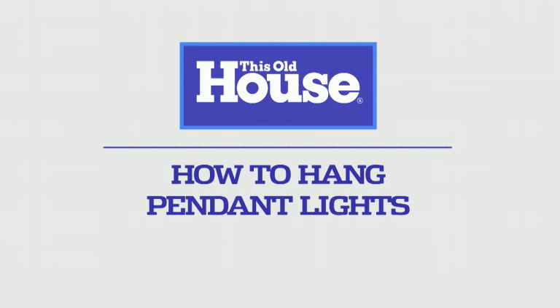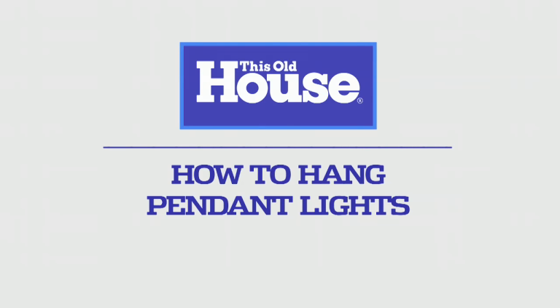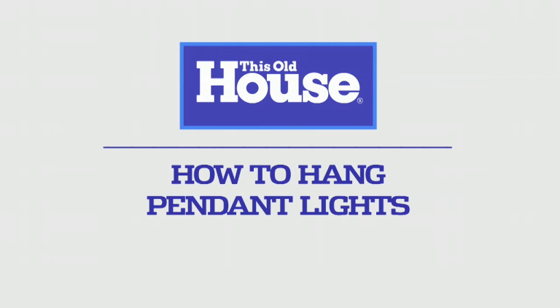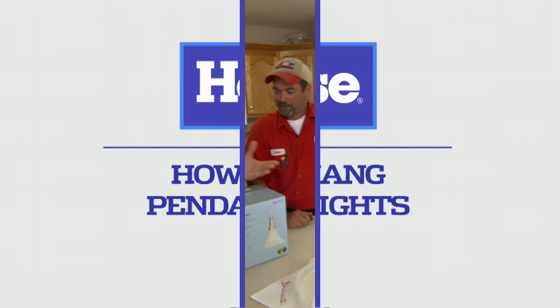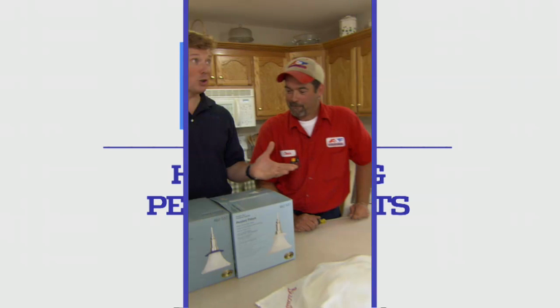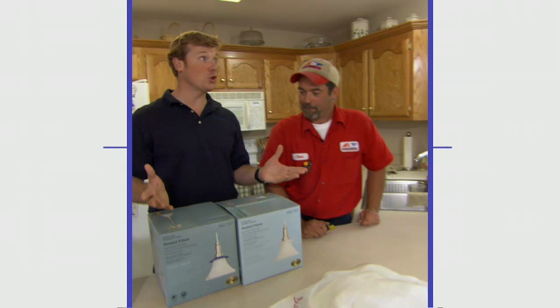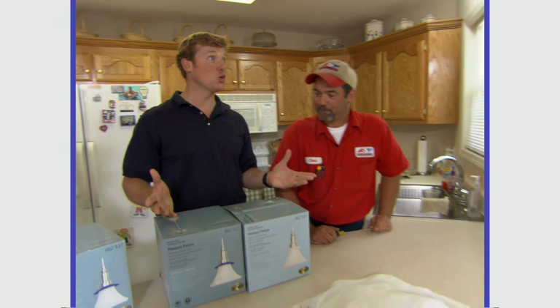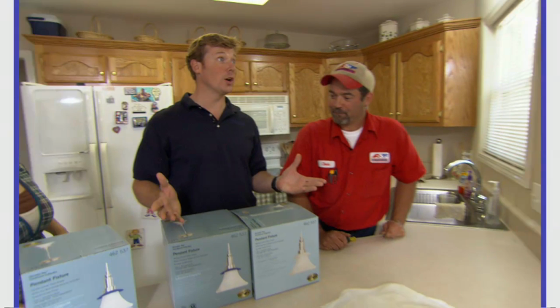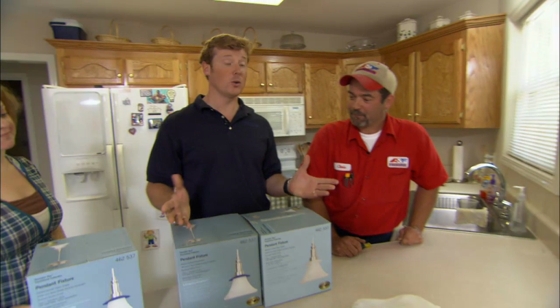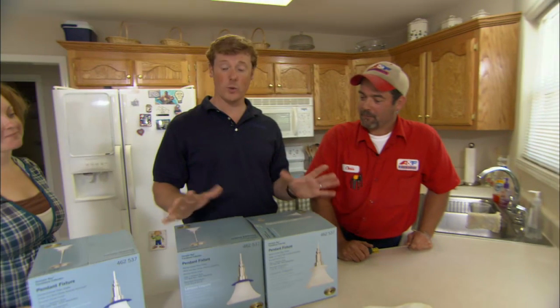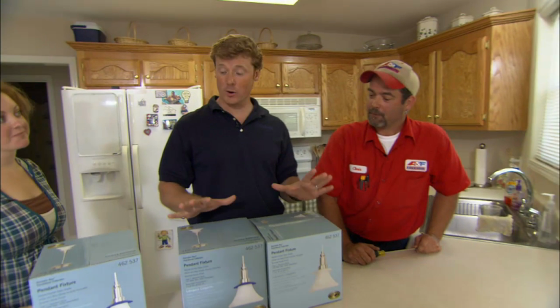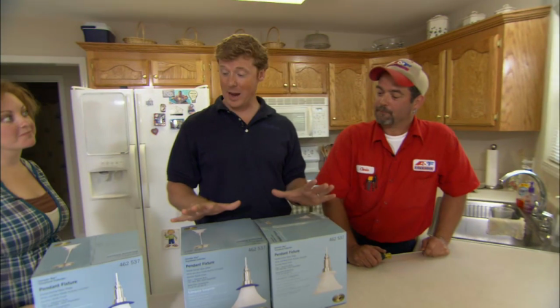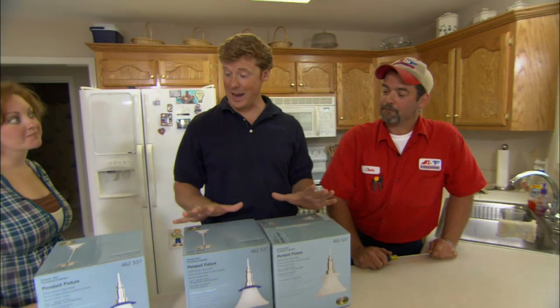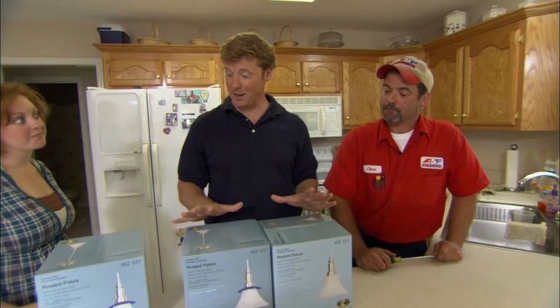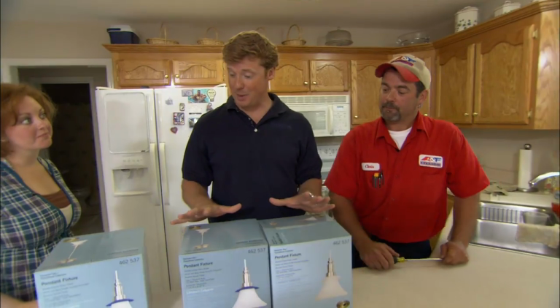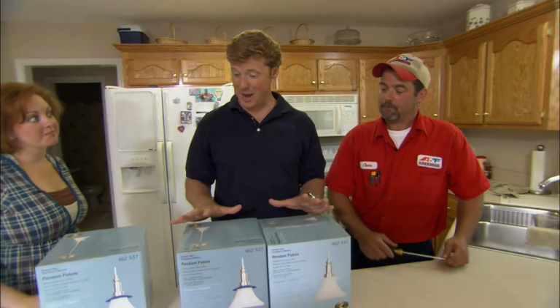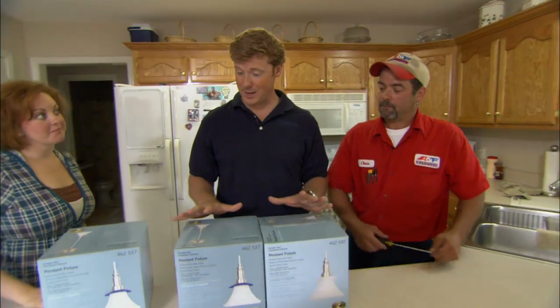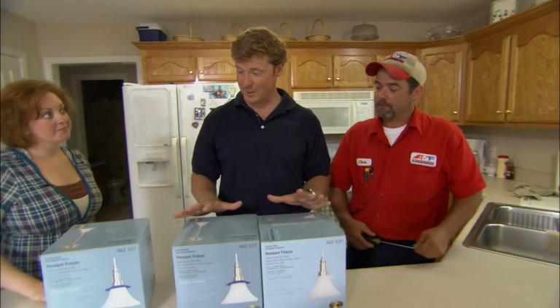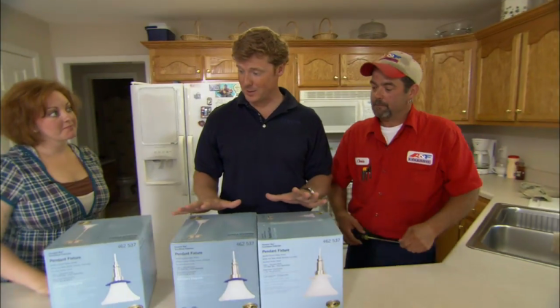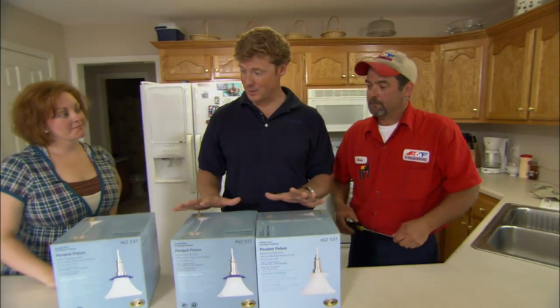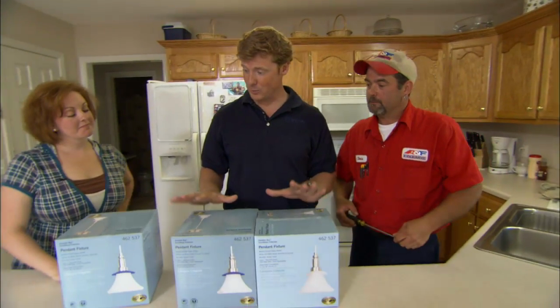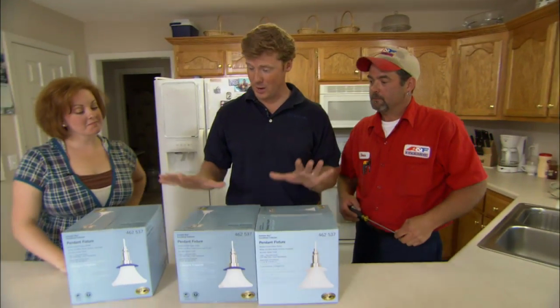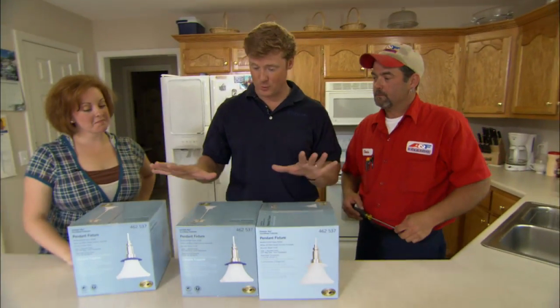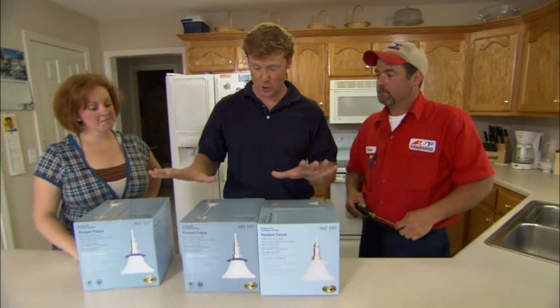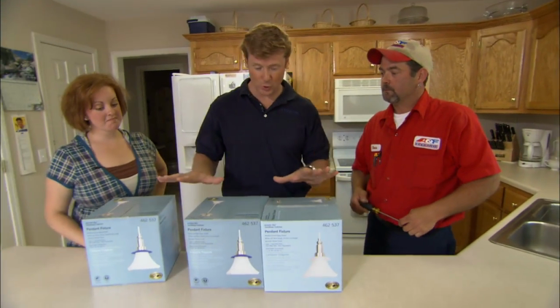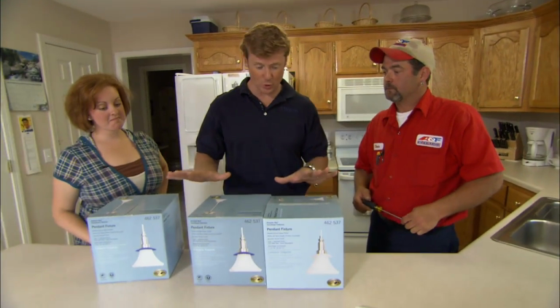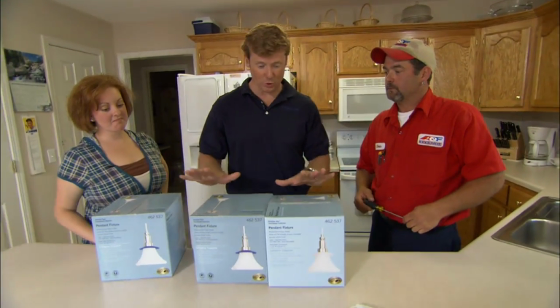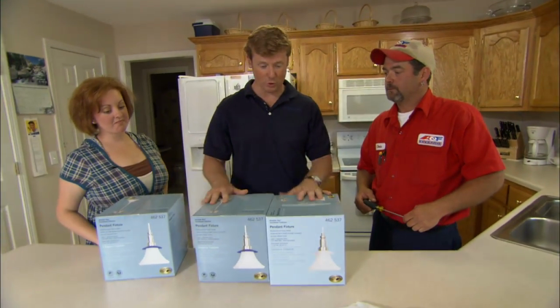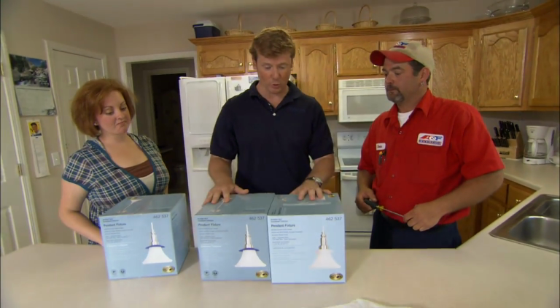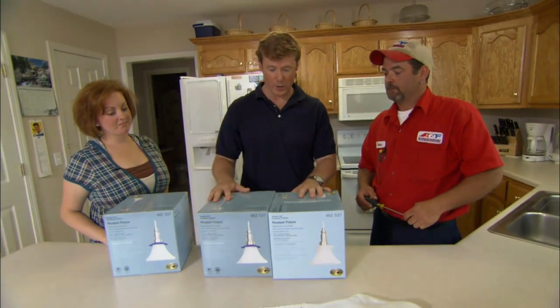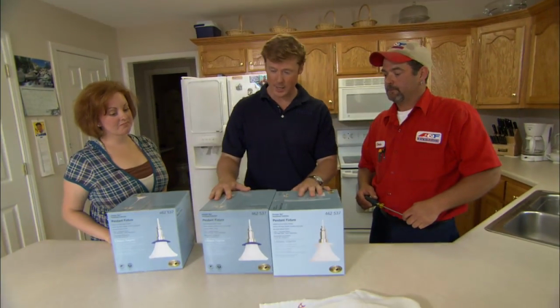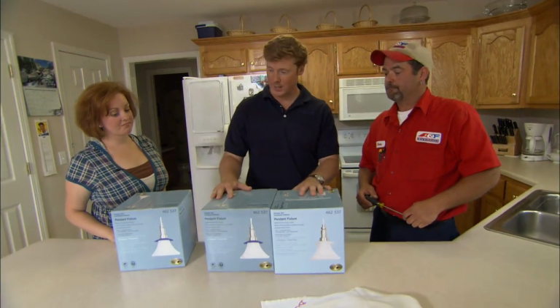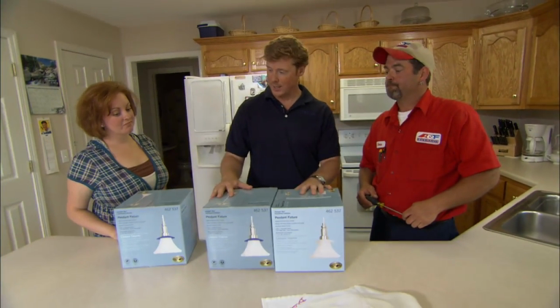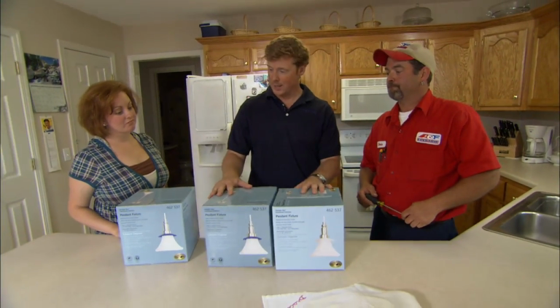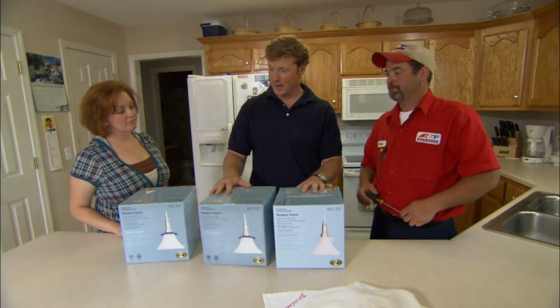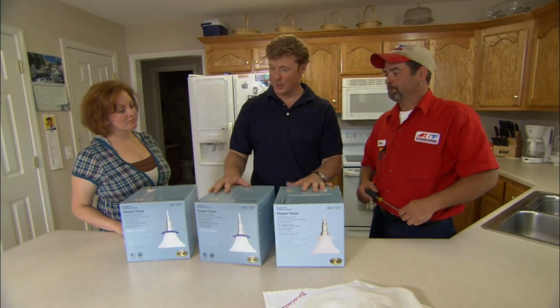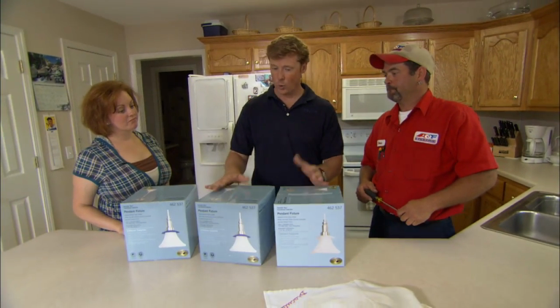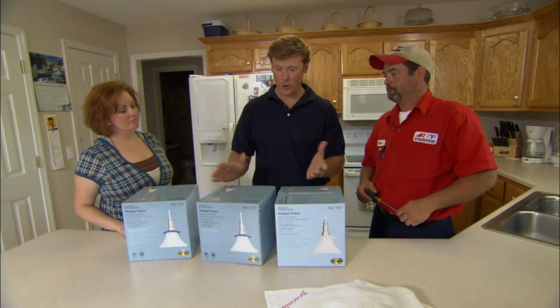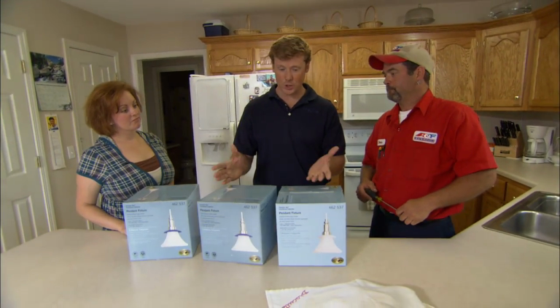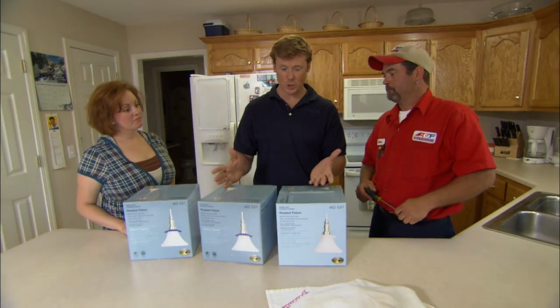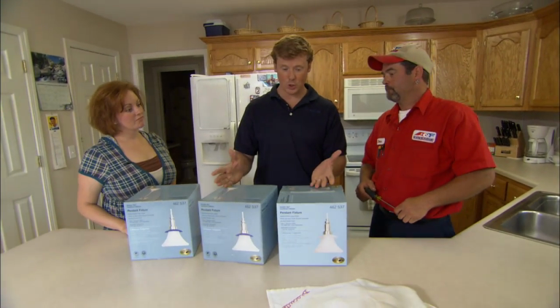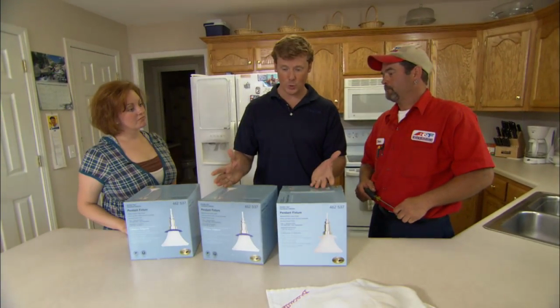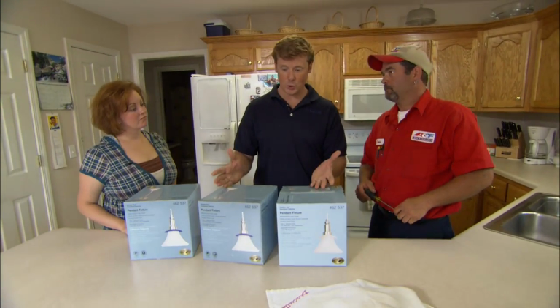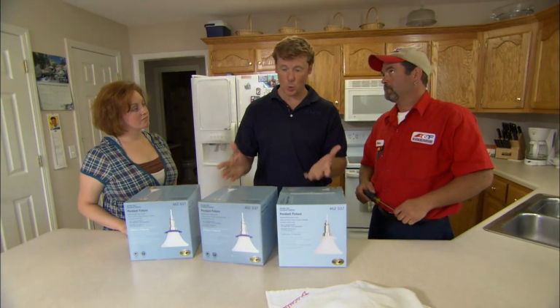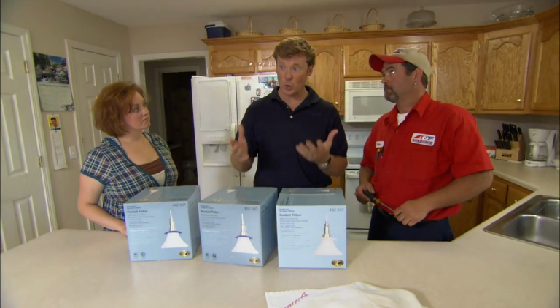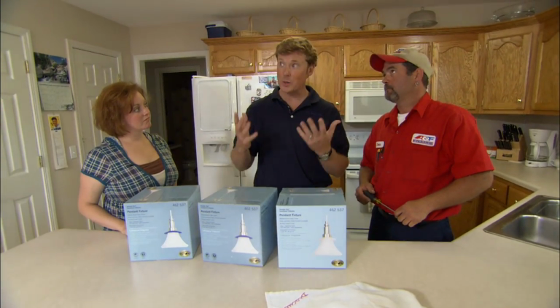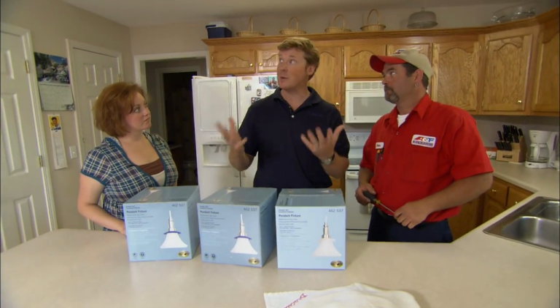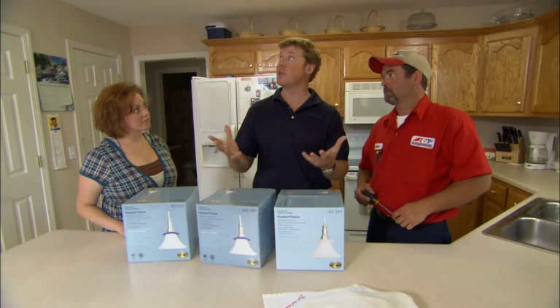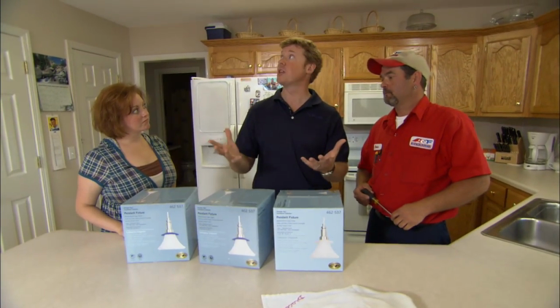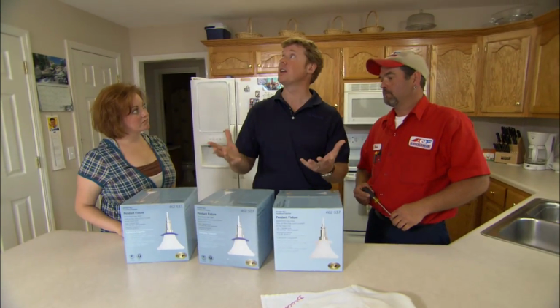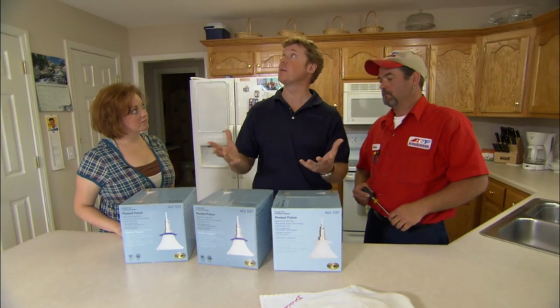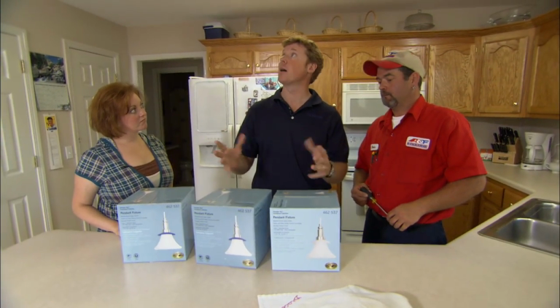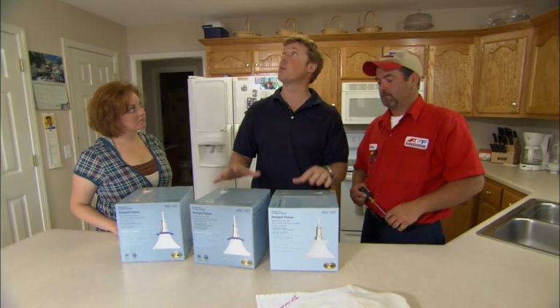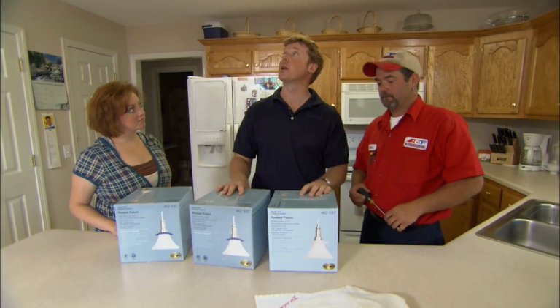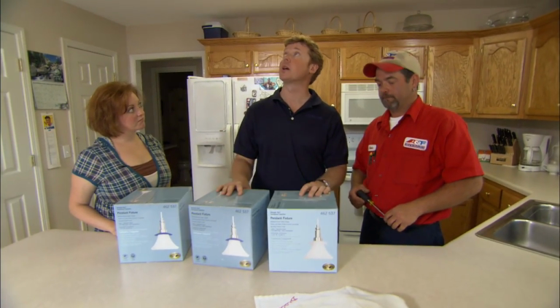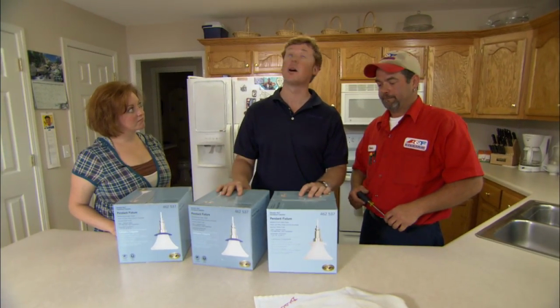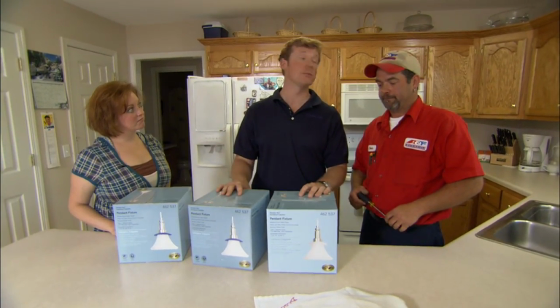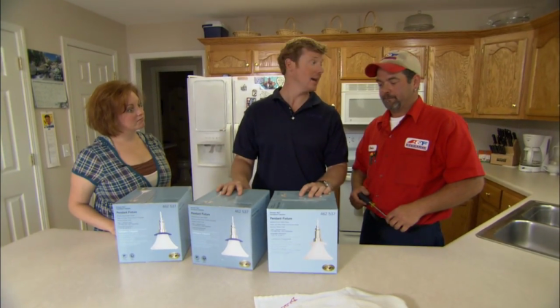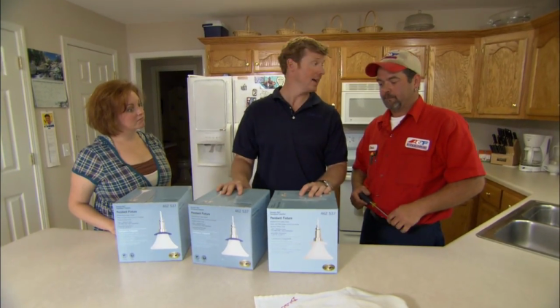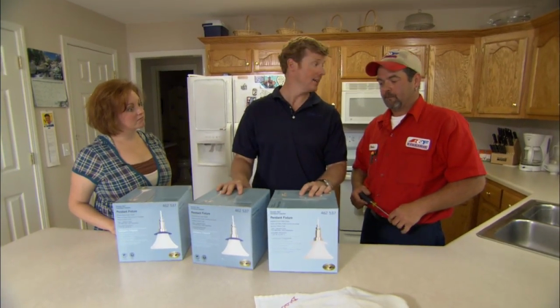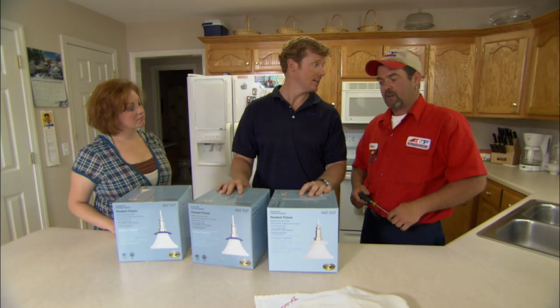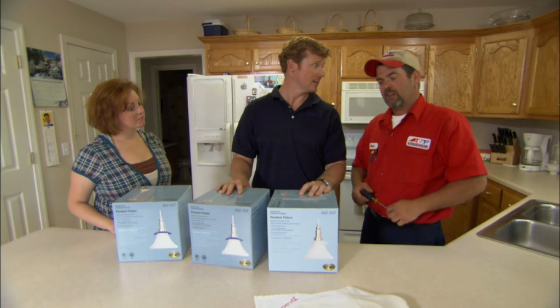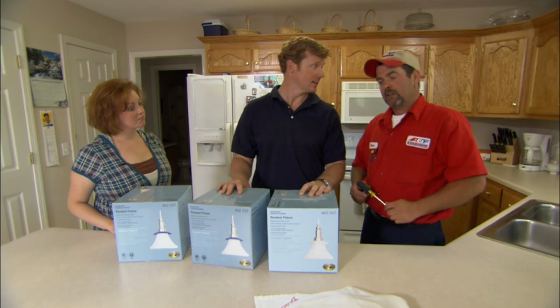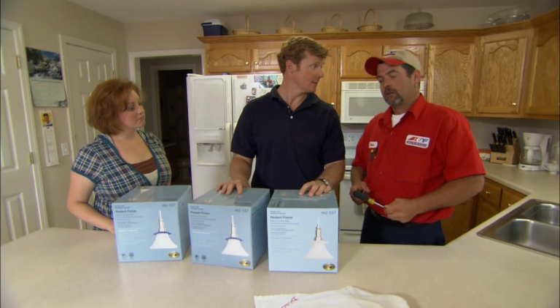So you know the drill. We are hanging pendants. We have chosen three and the question to you is what do we need to be thinking about when it comes to hanging these things?